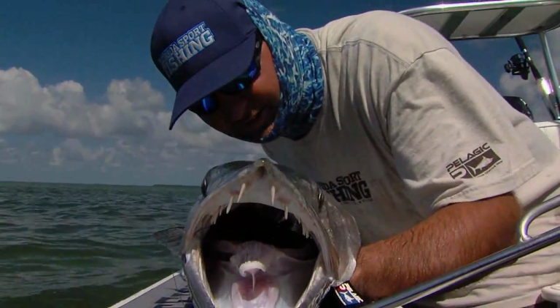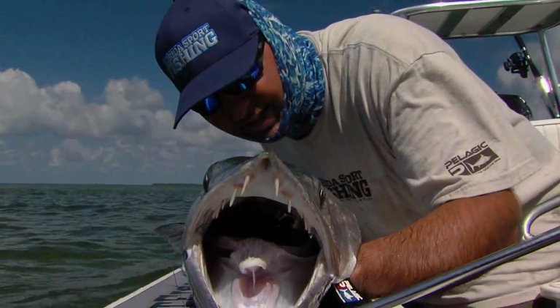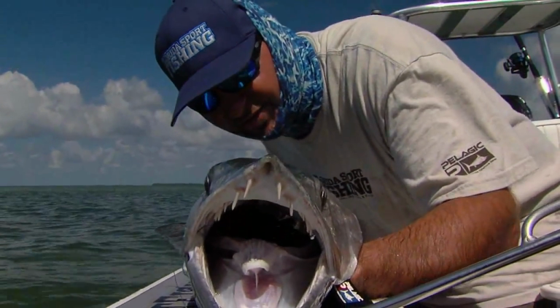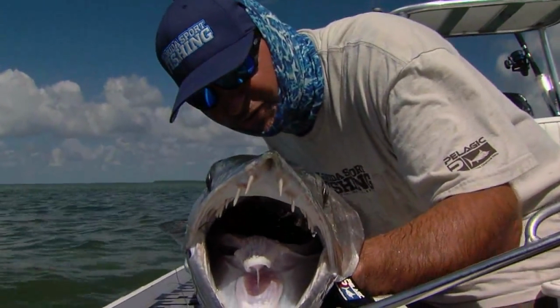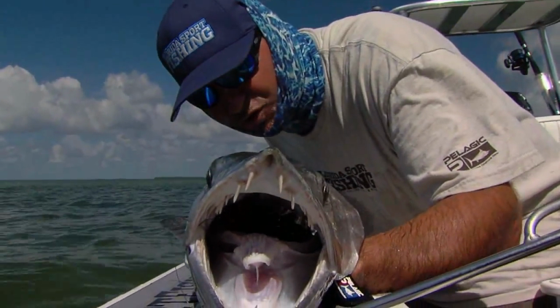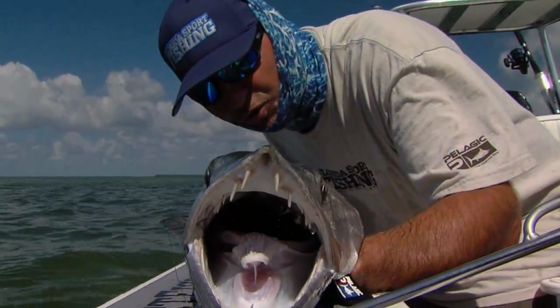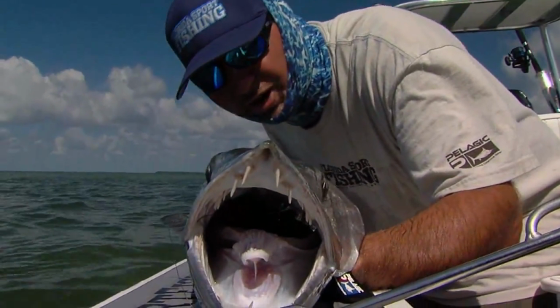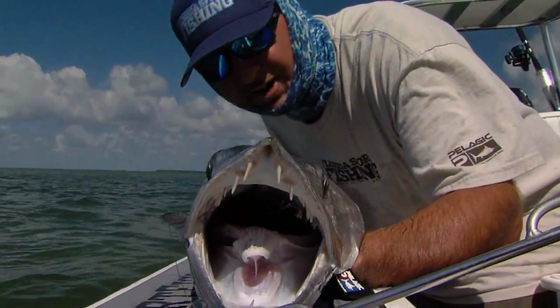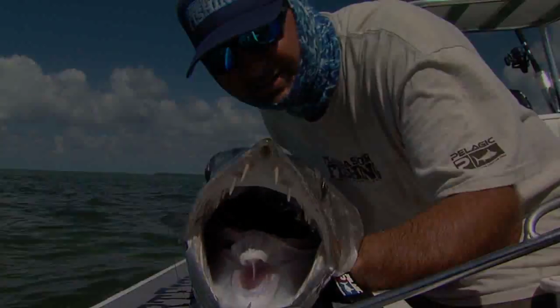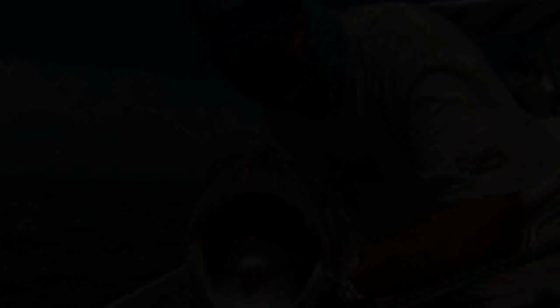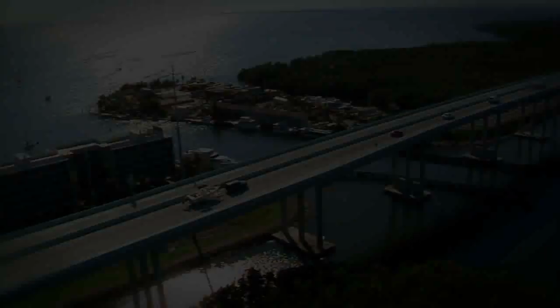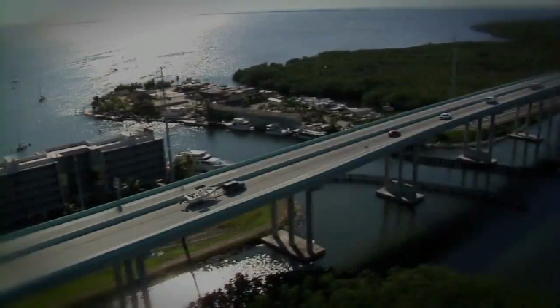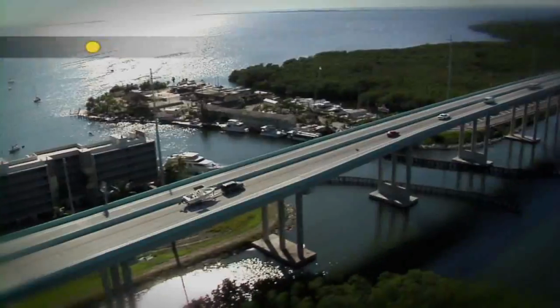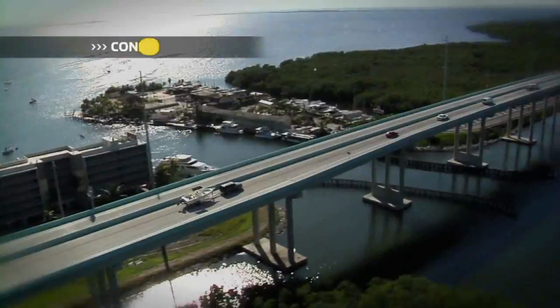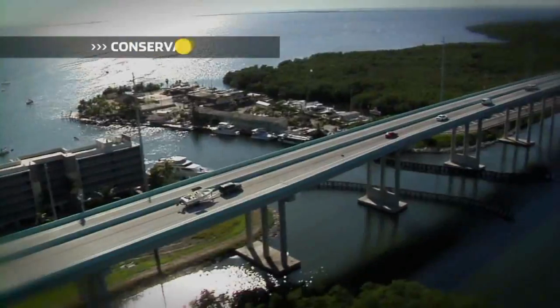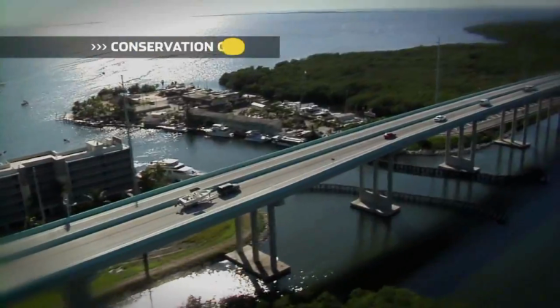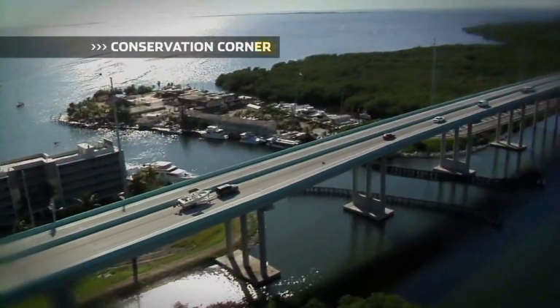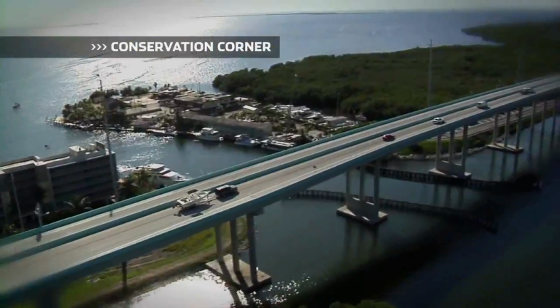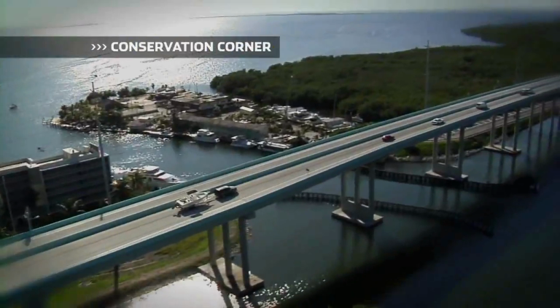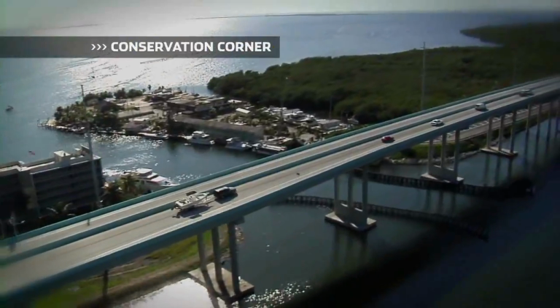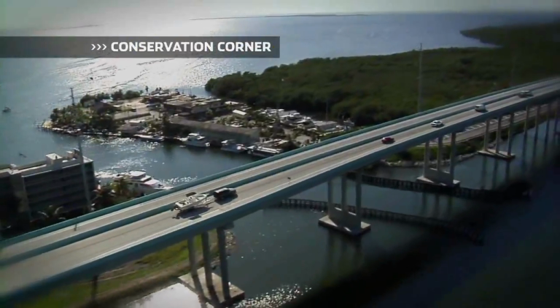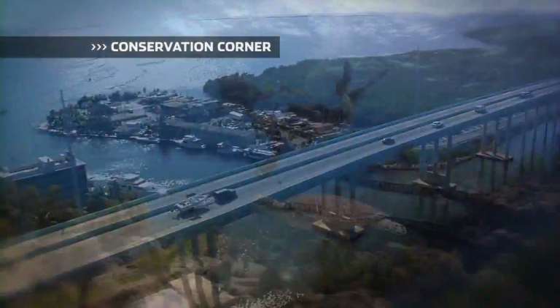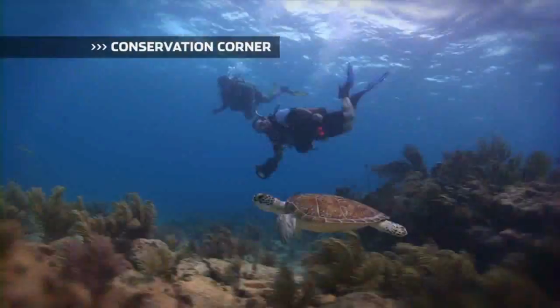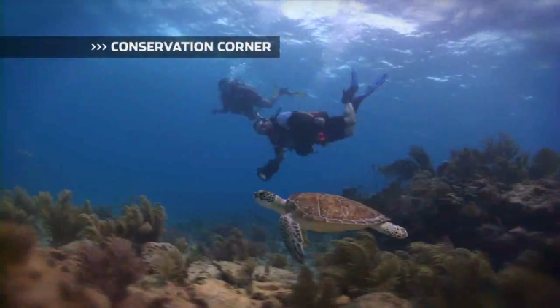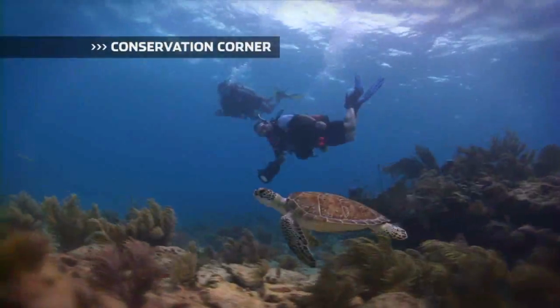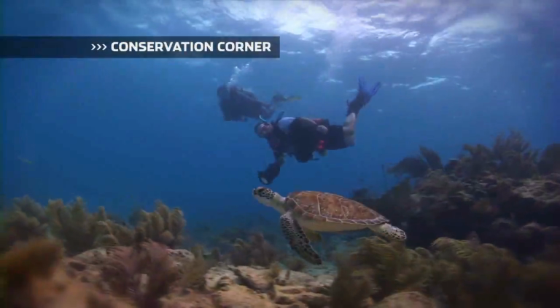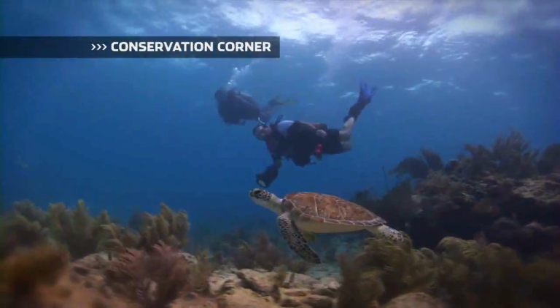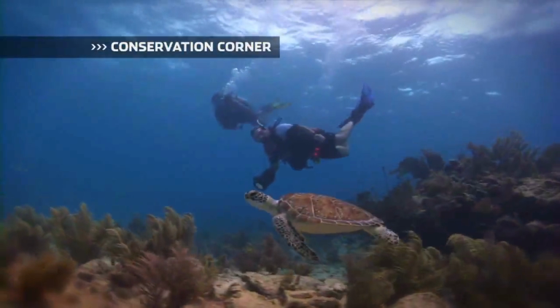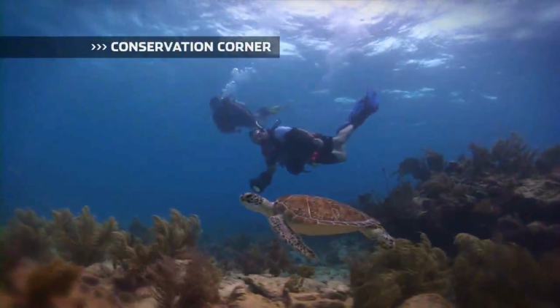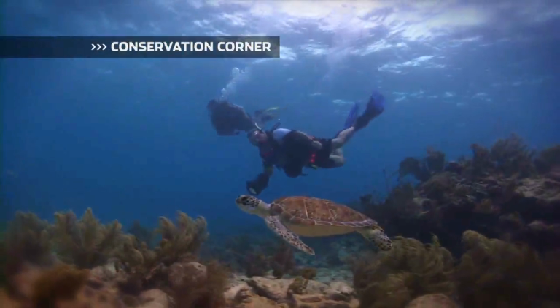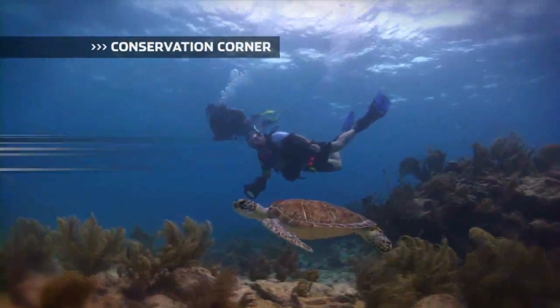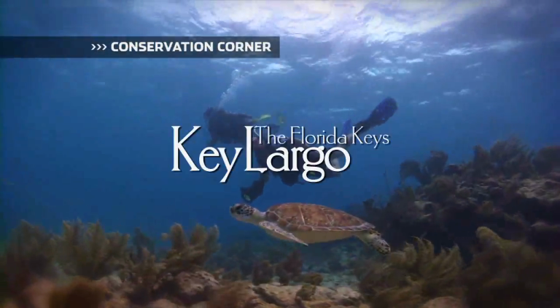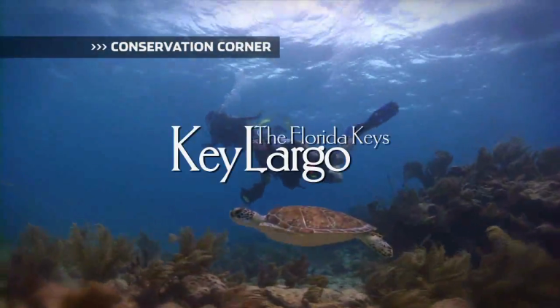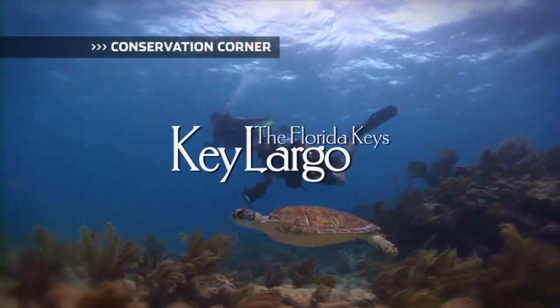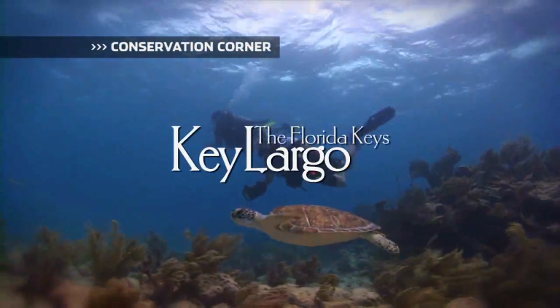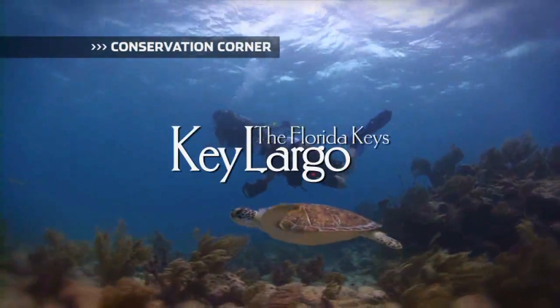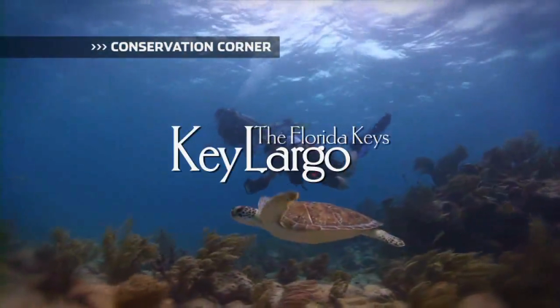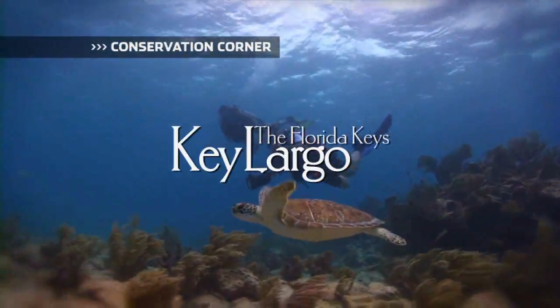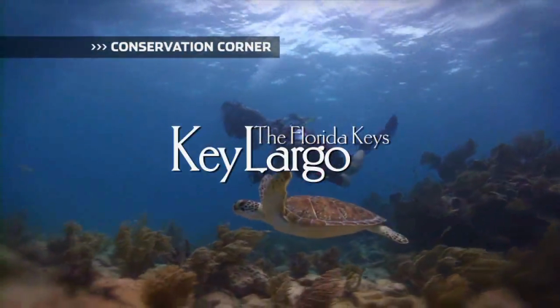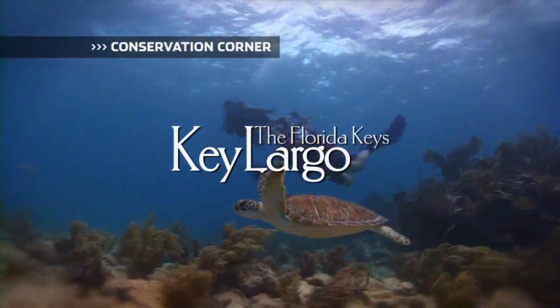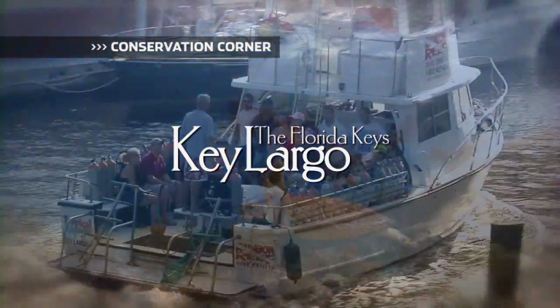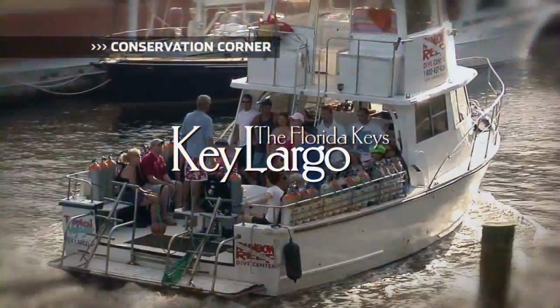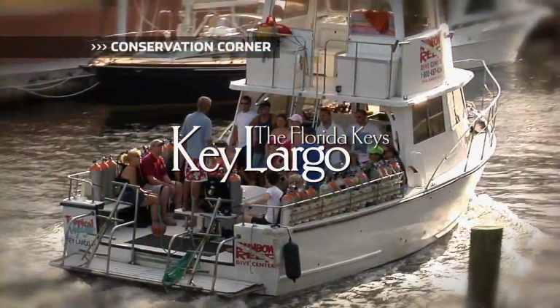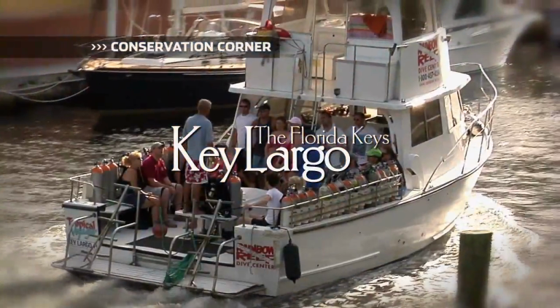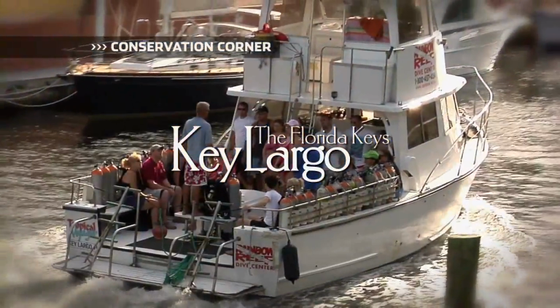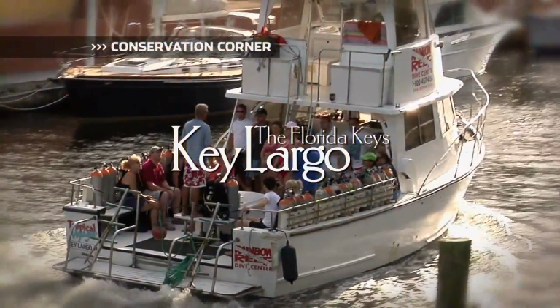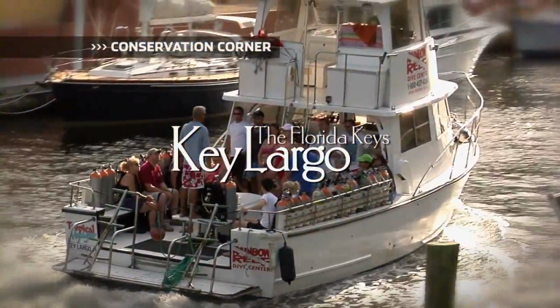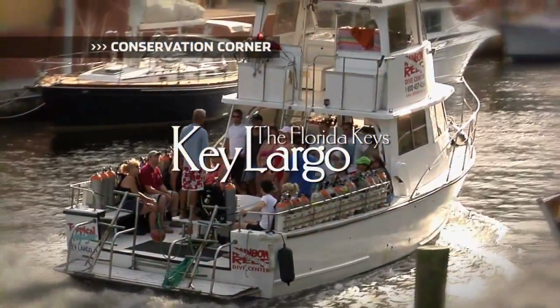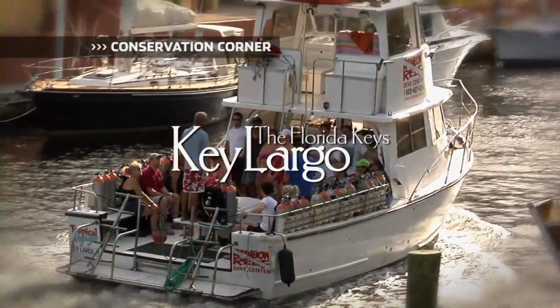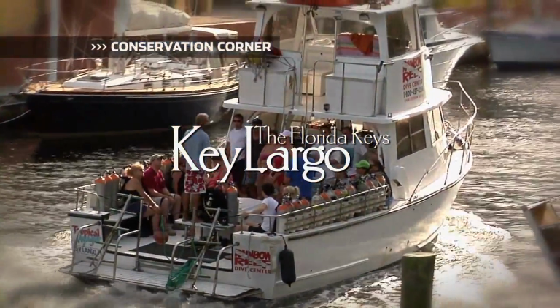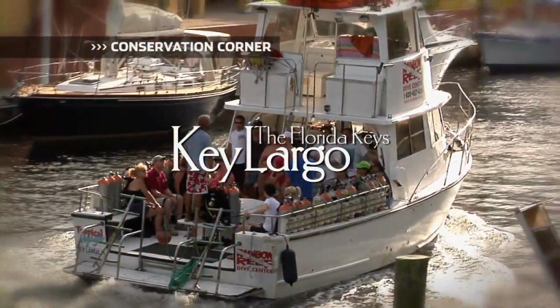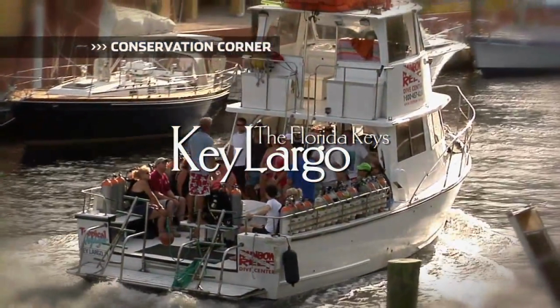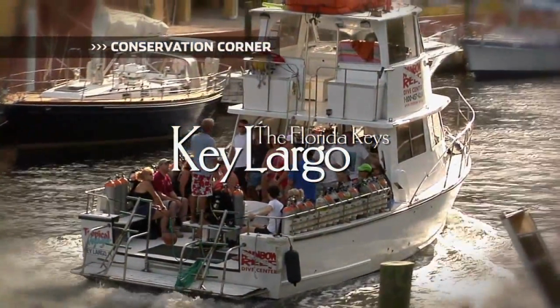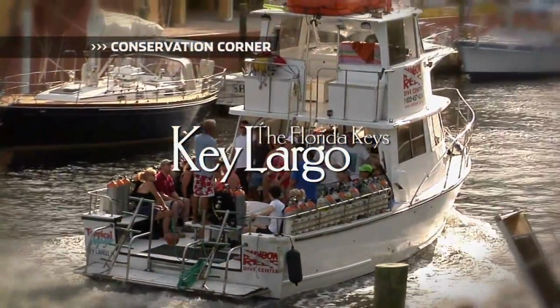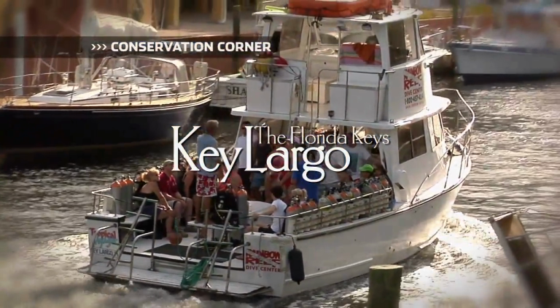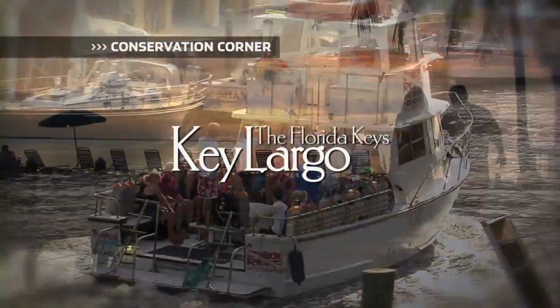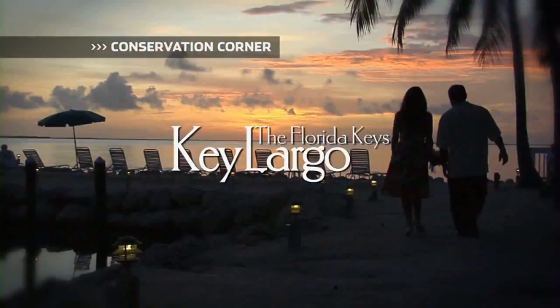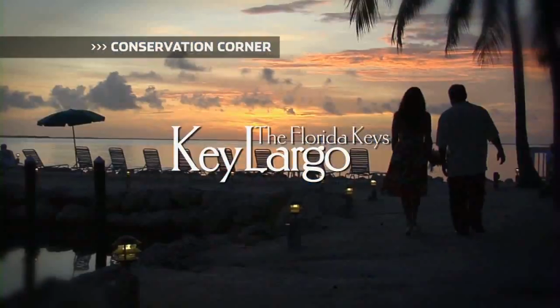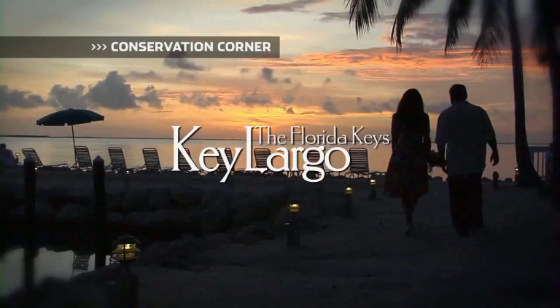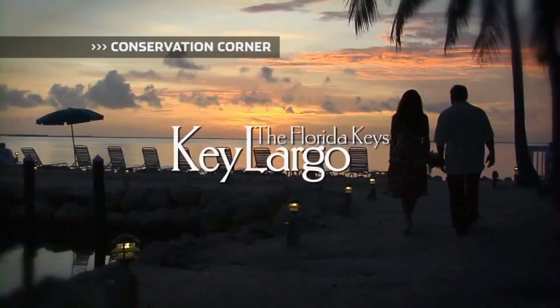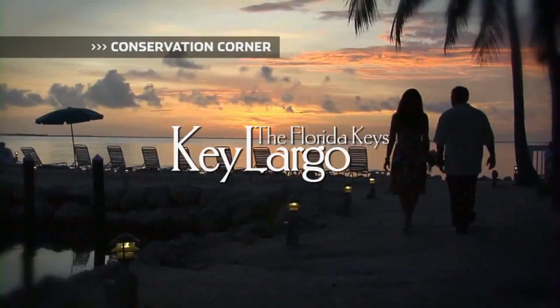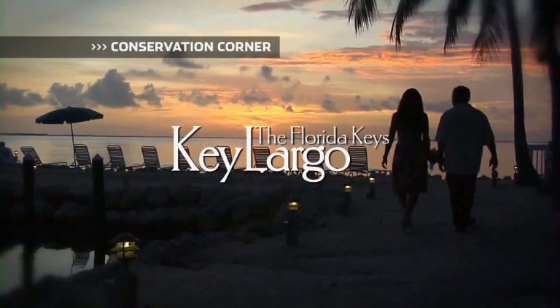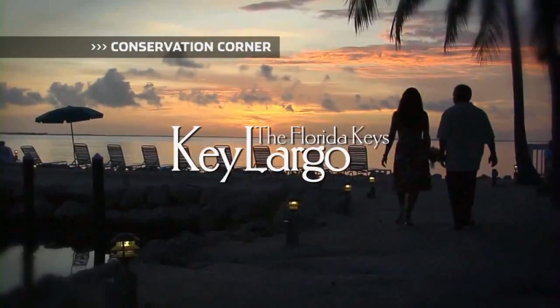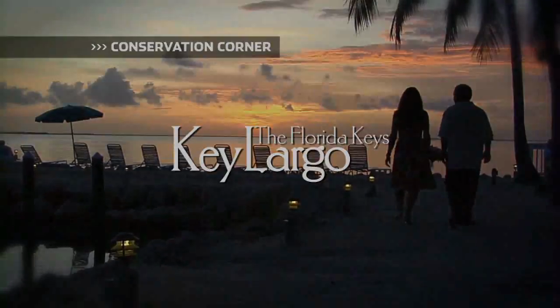Barracuda are eating machines and they have the bulk to prove it, measuring up to six feet long and weighing as much as 100 pounds. That is not where you want to get your hands stuck.